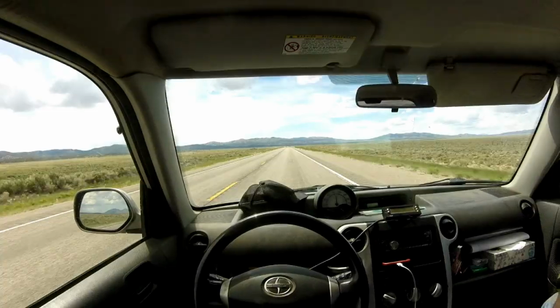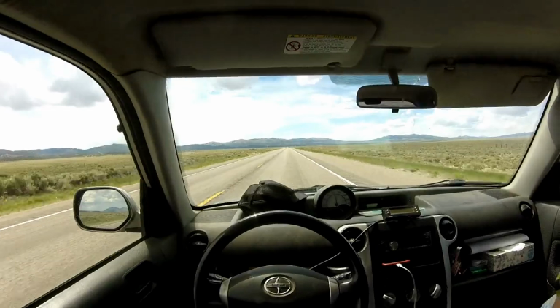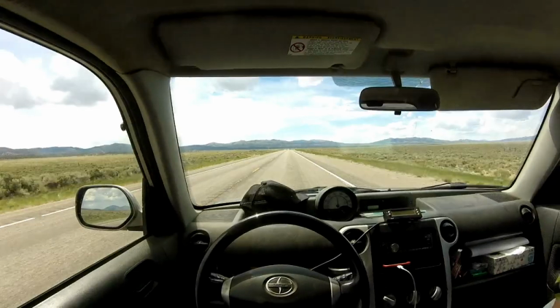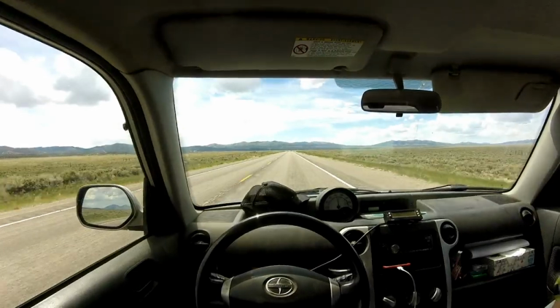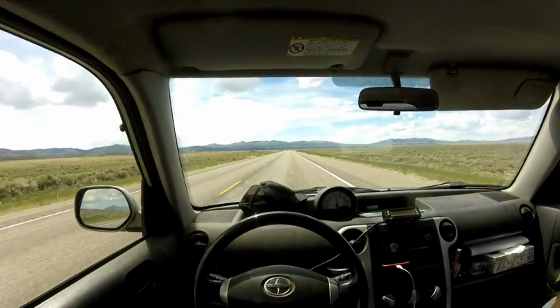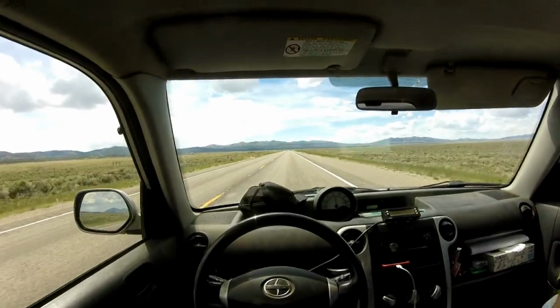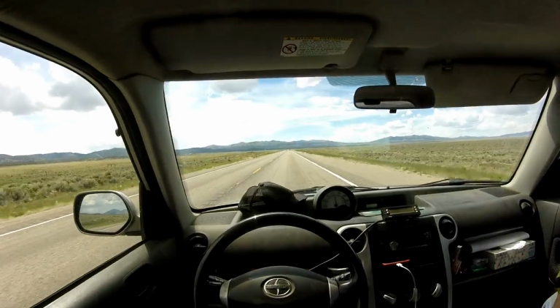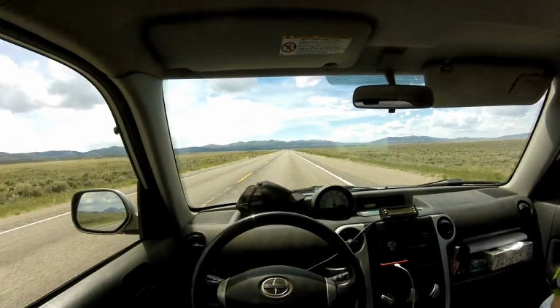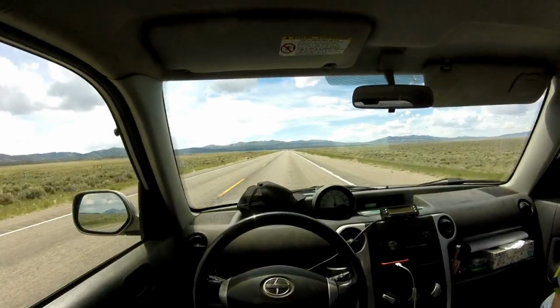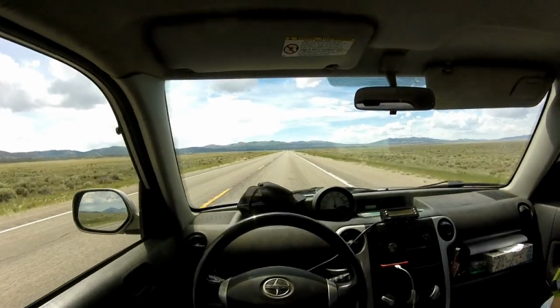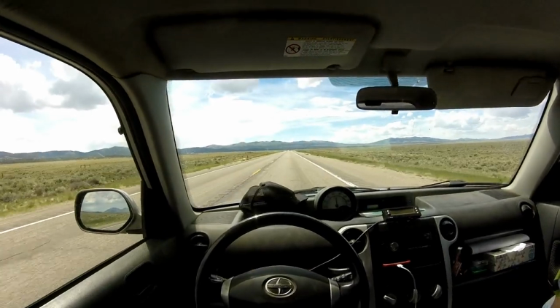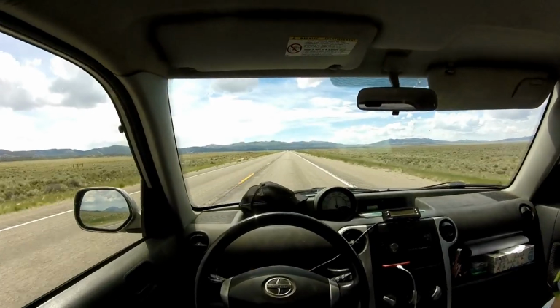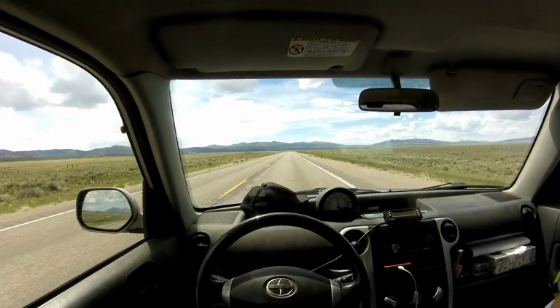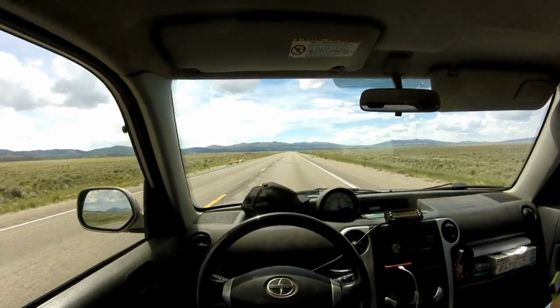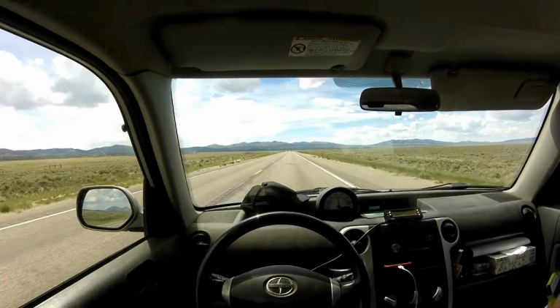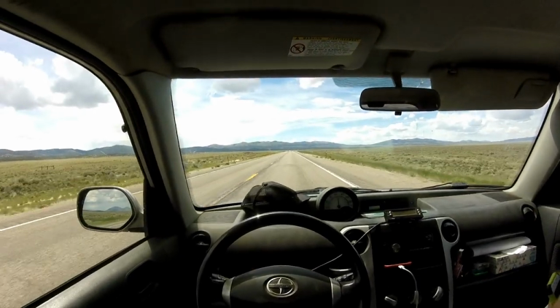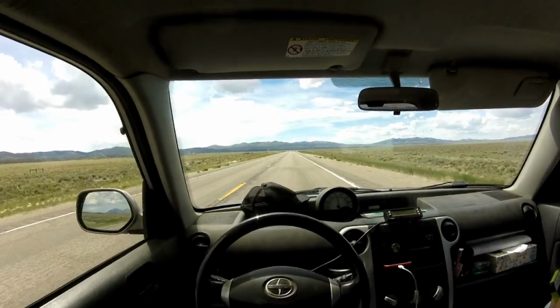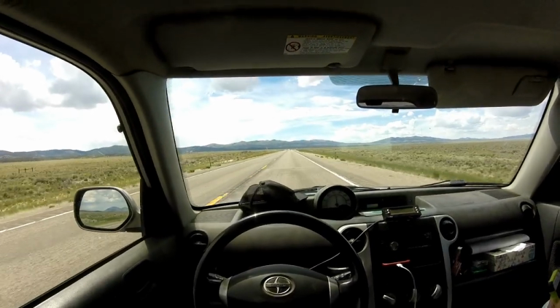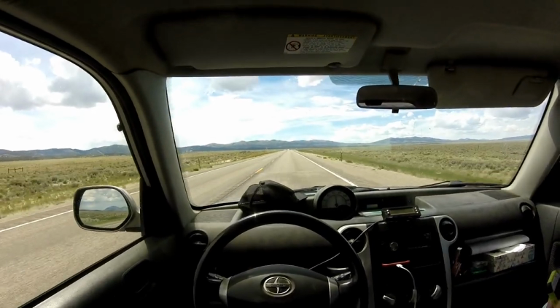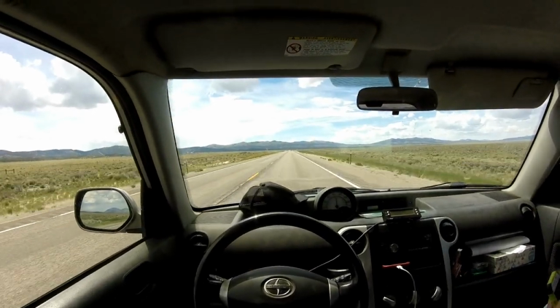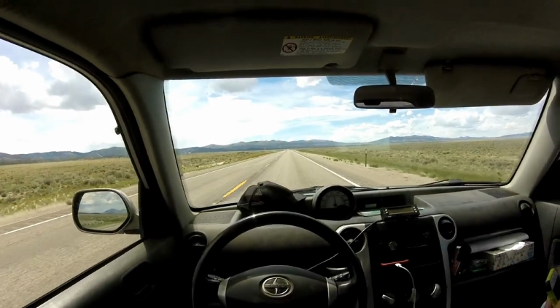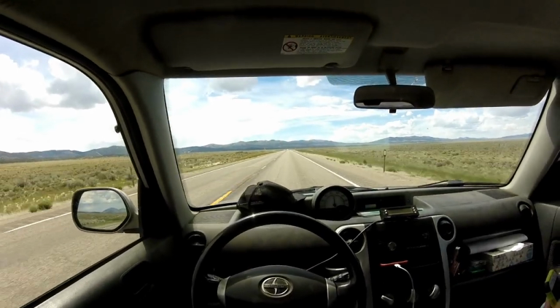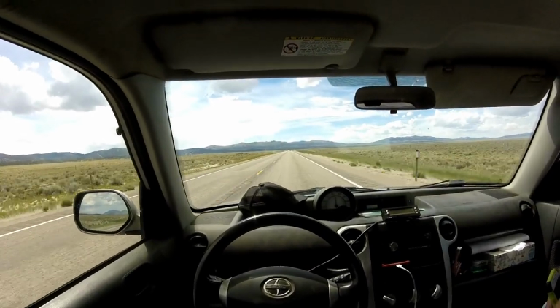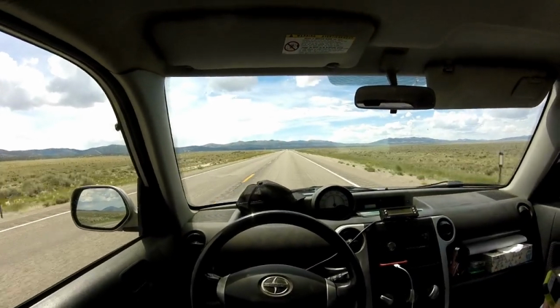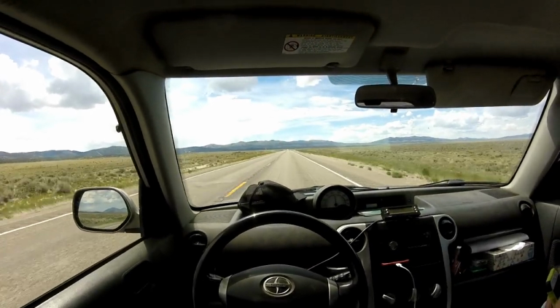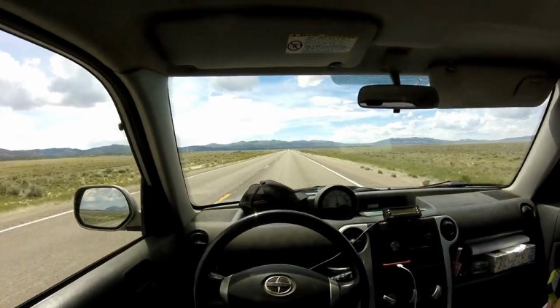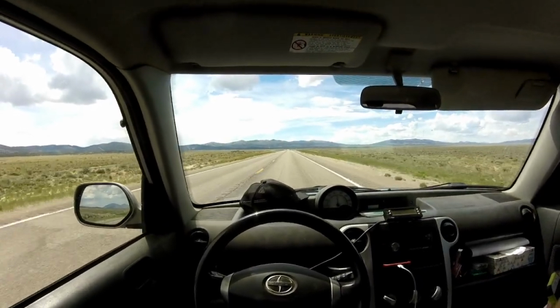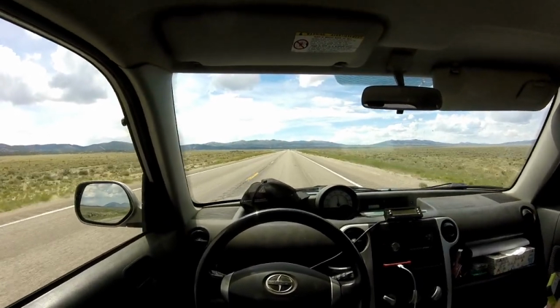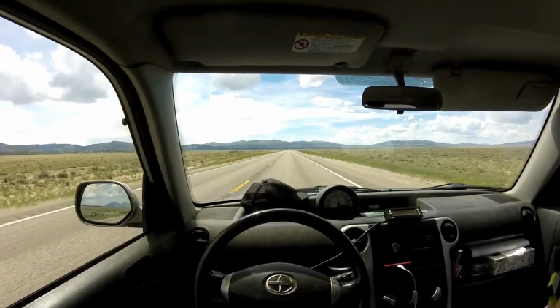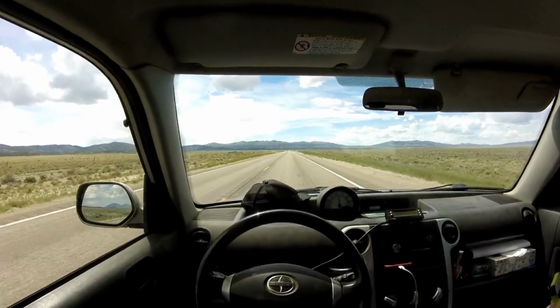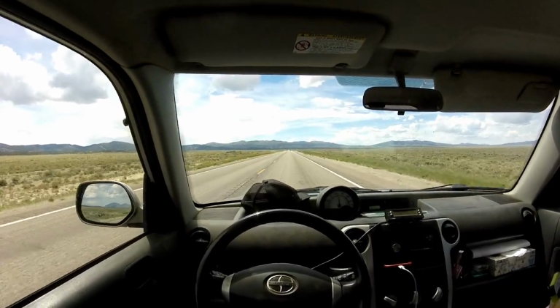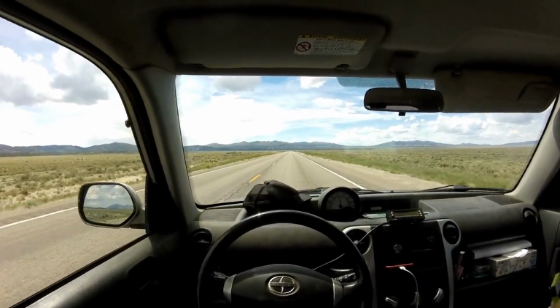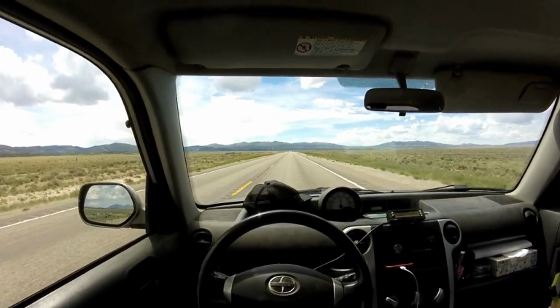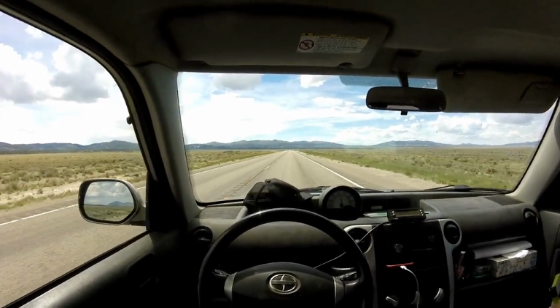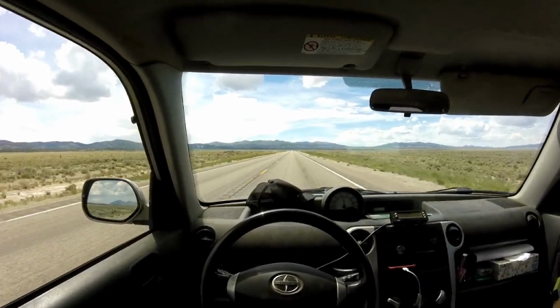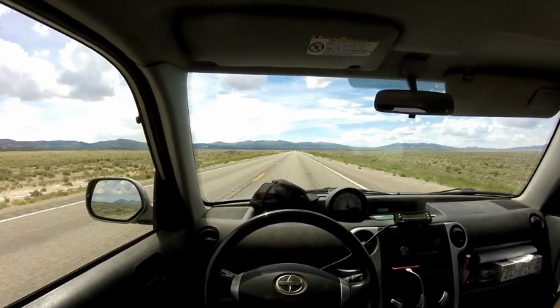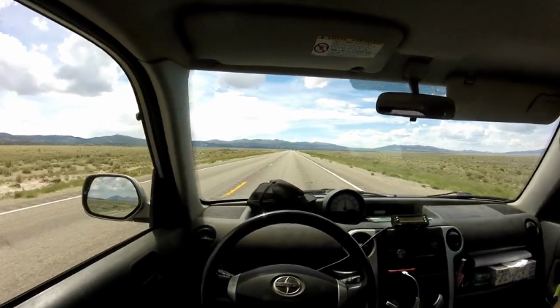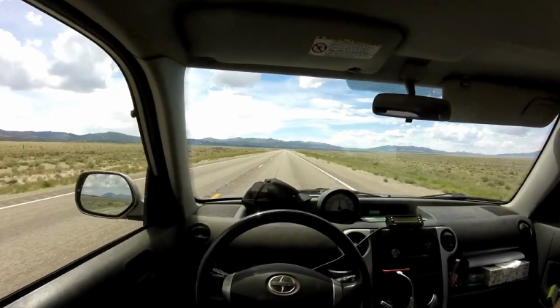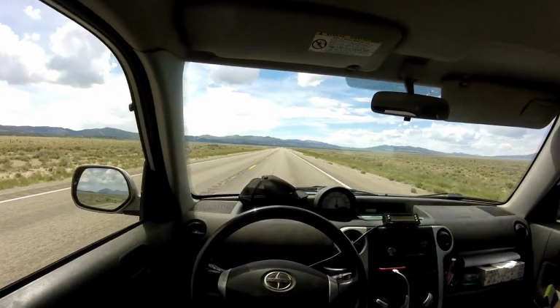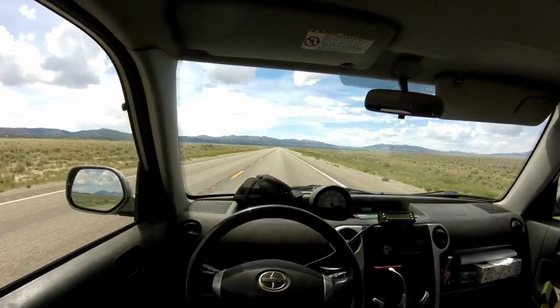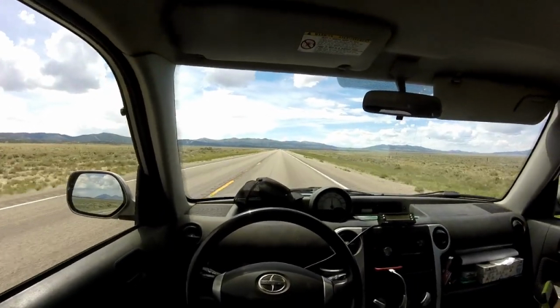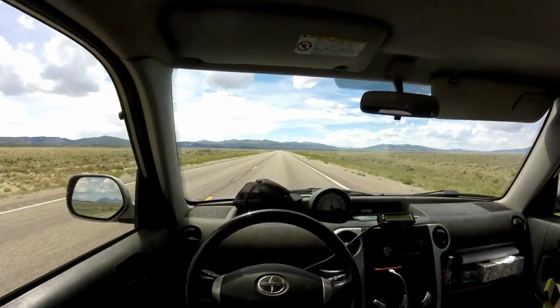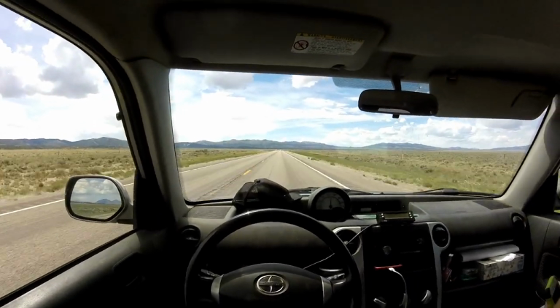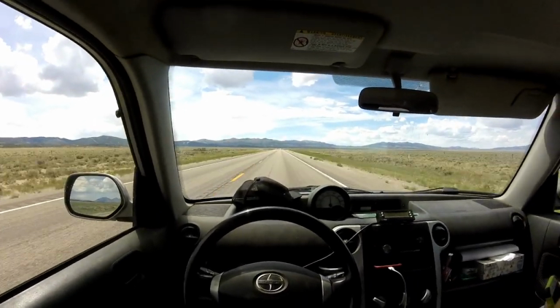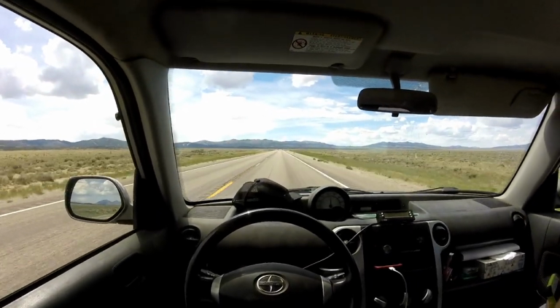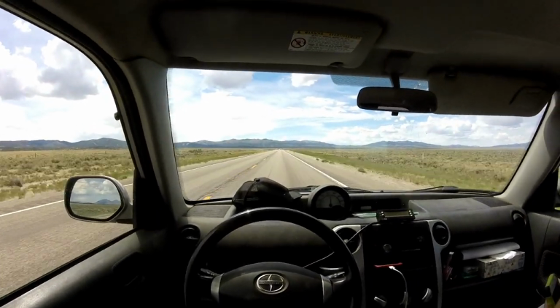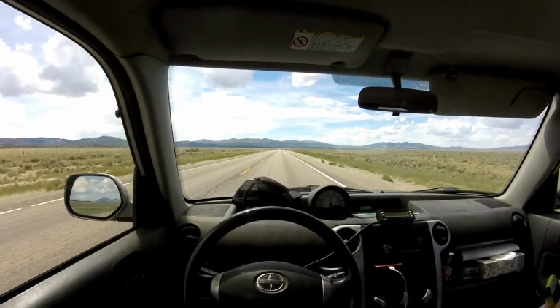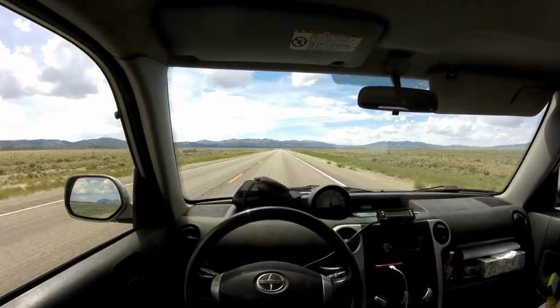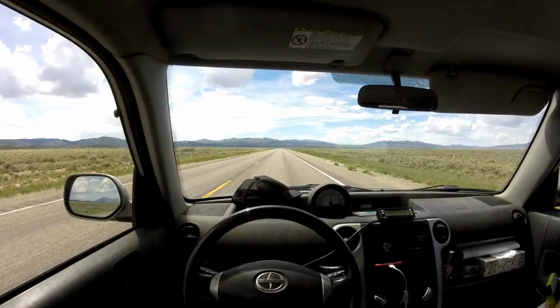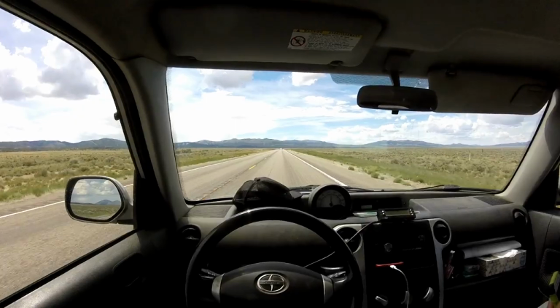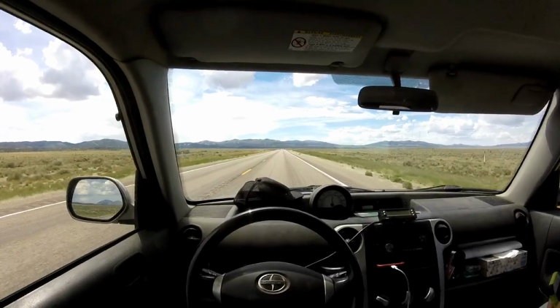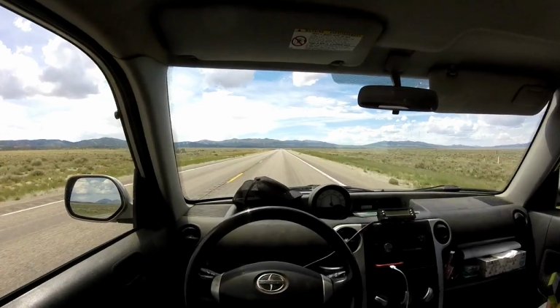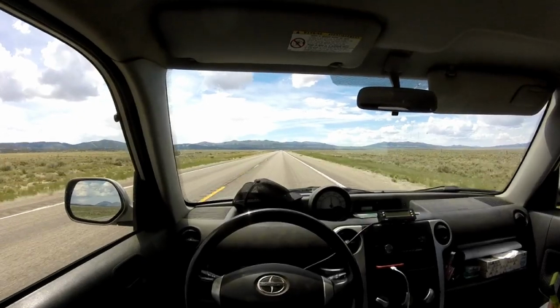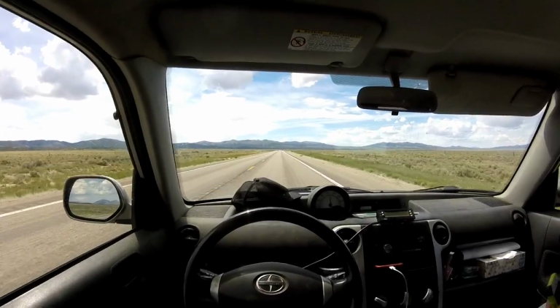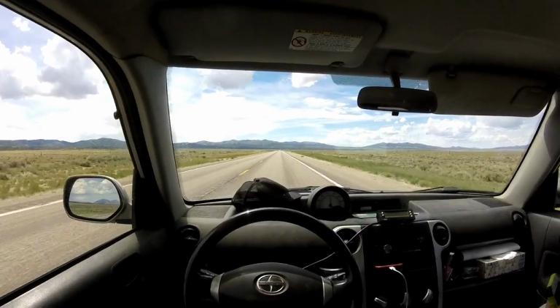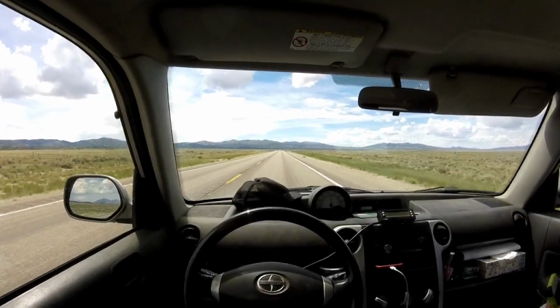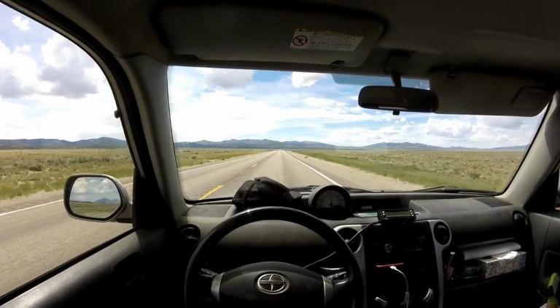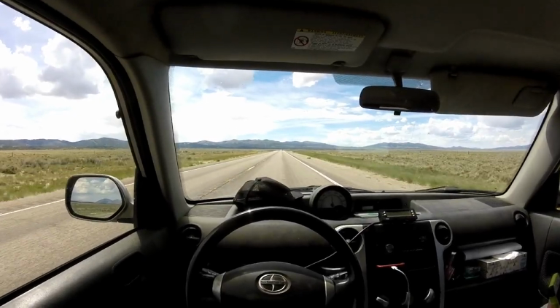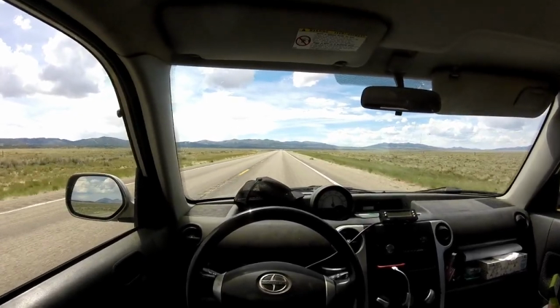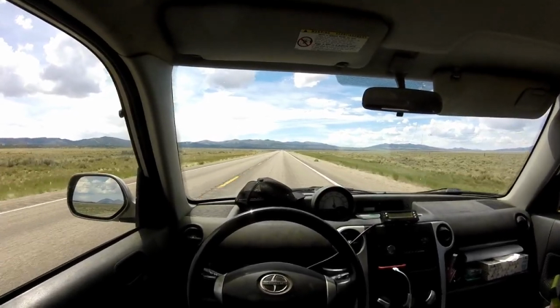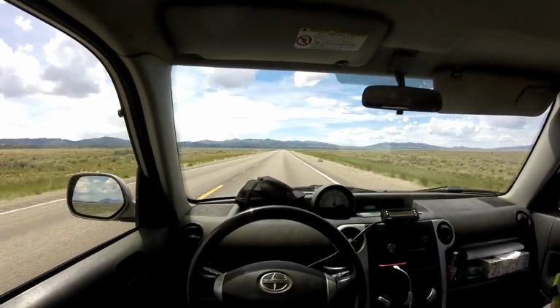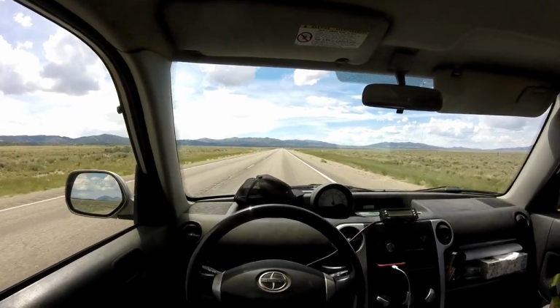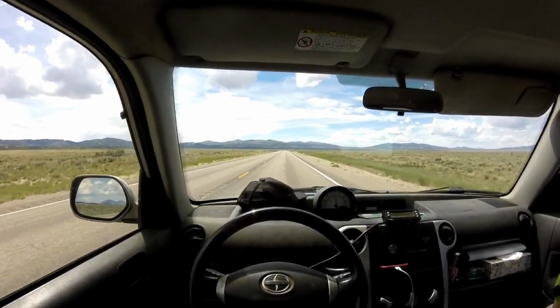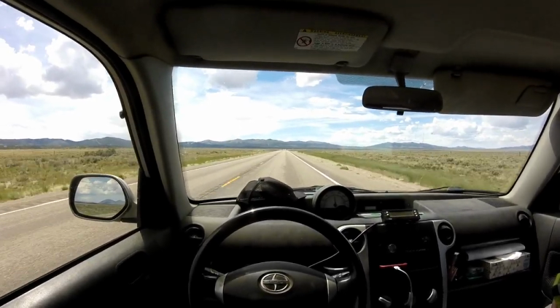It's day eight. We're leaving Ely, Nevada, and now we're heading for Oak Springs trilobite collection area.